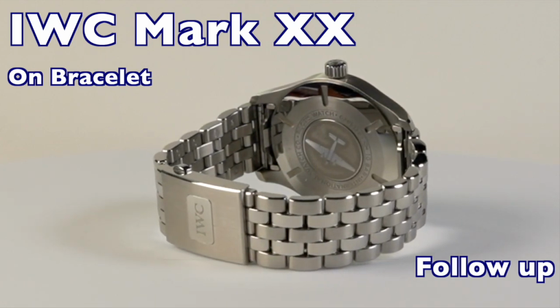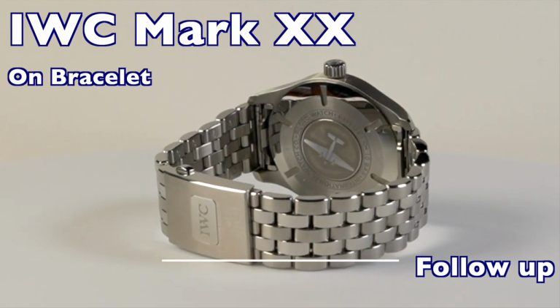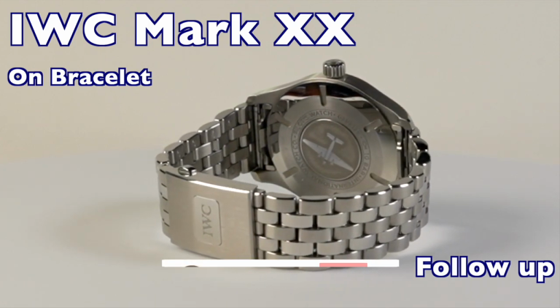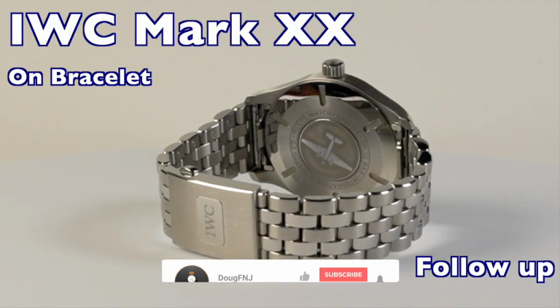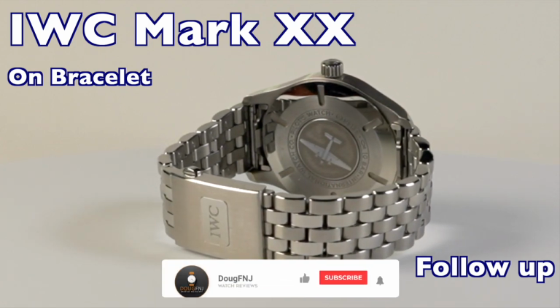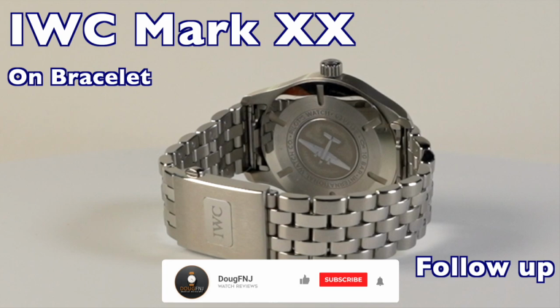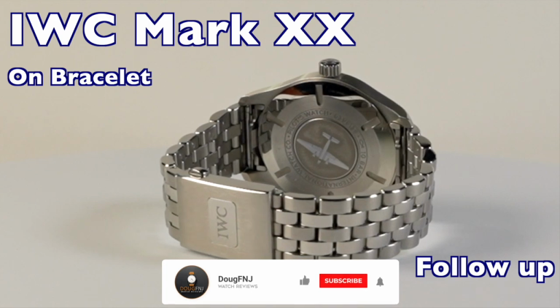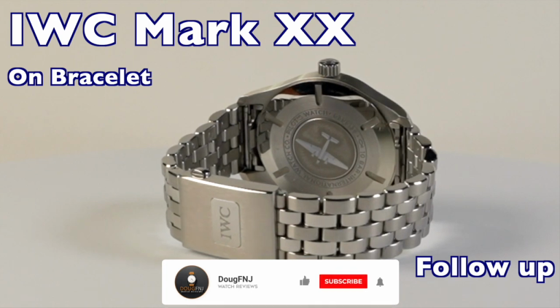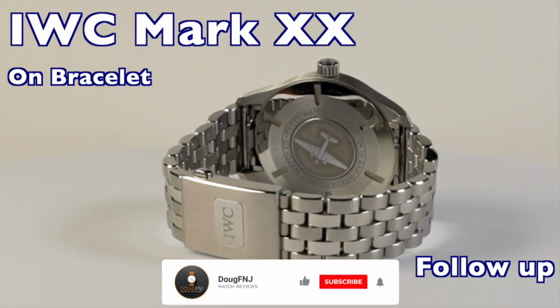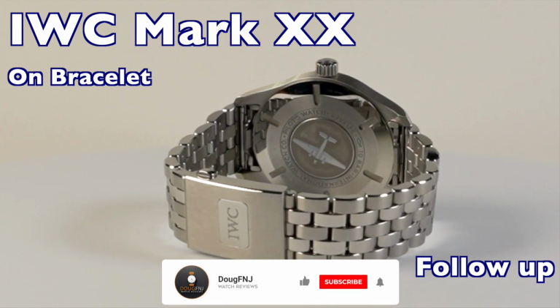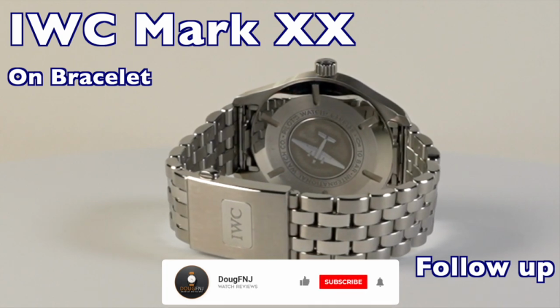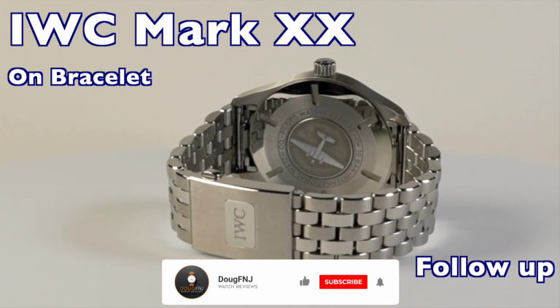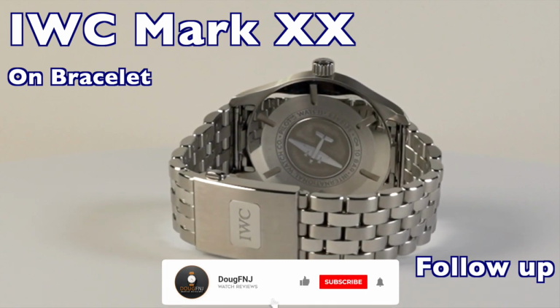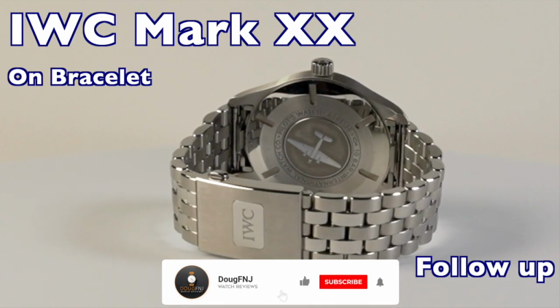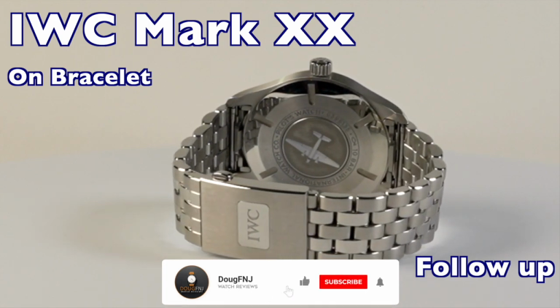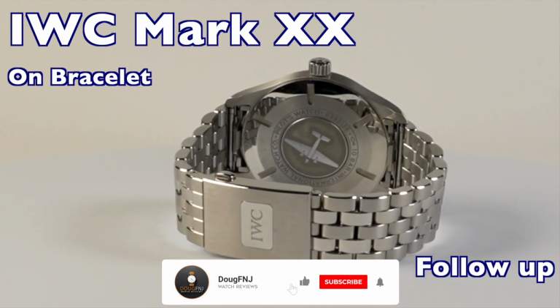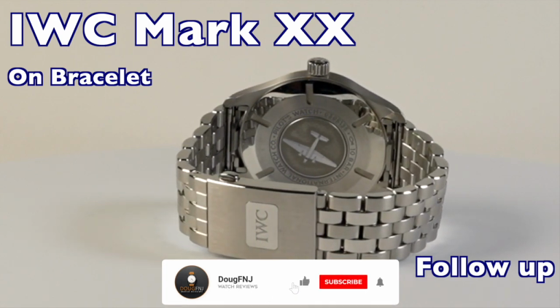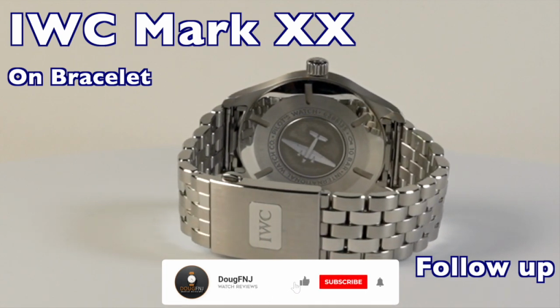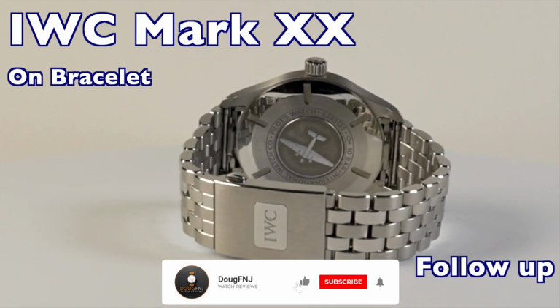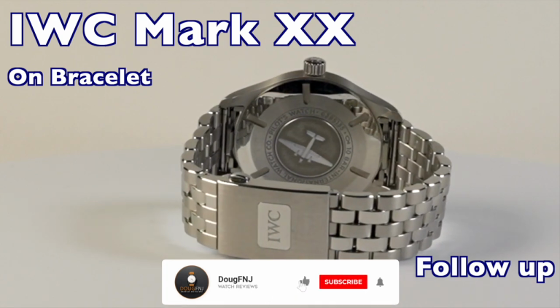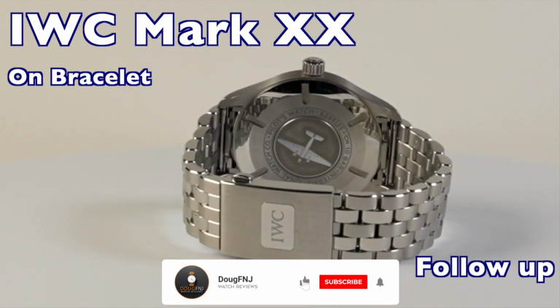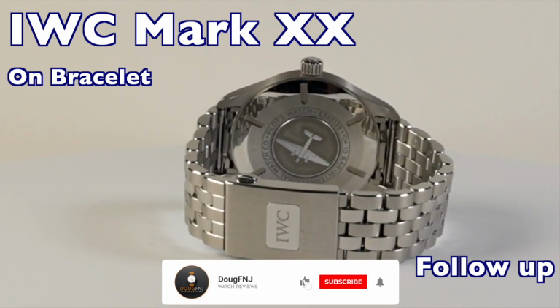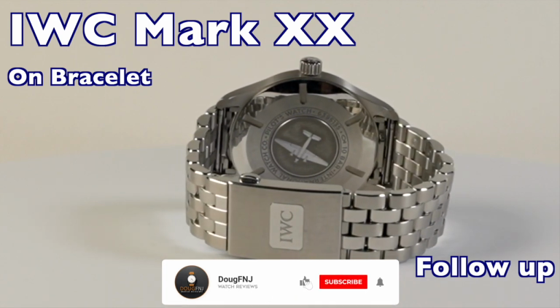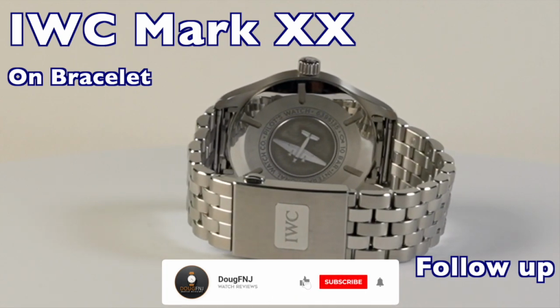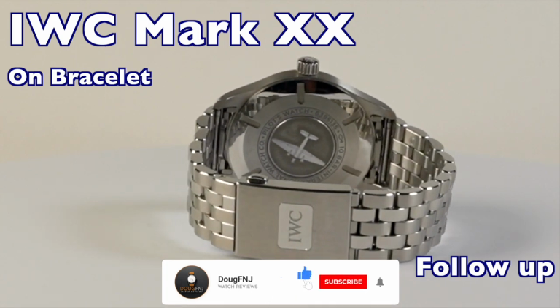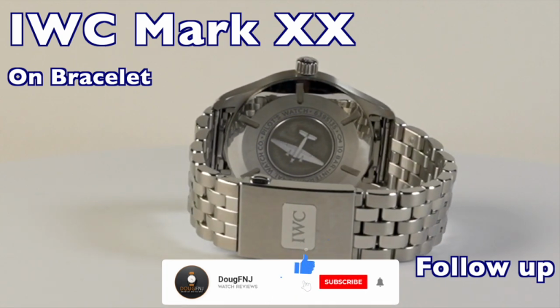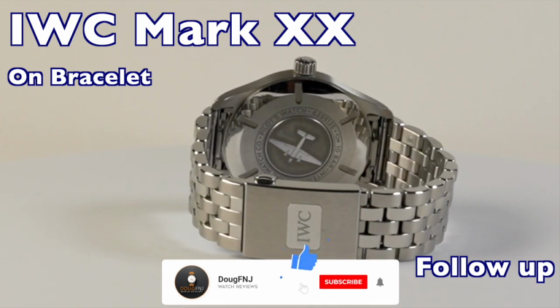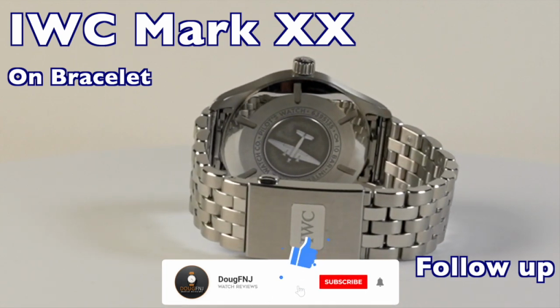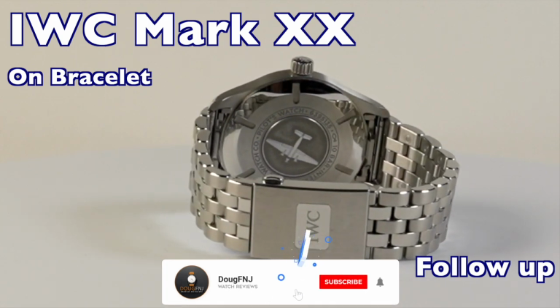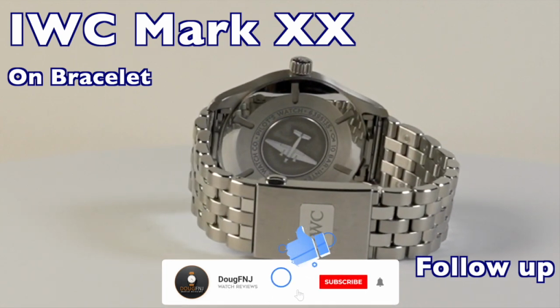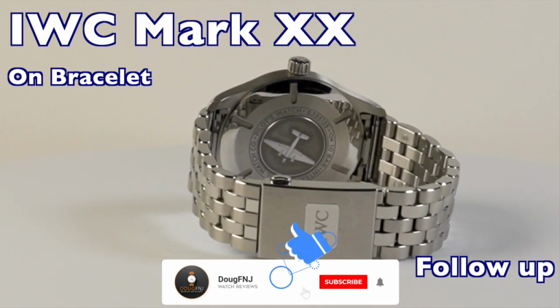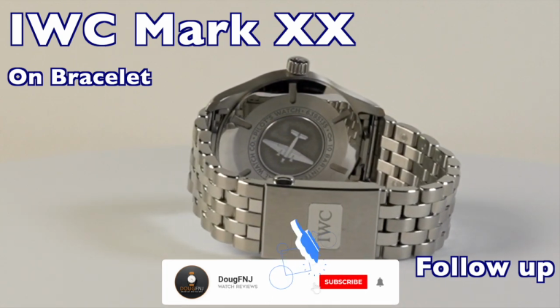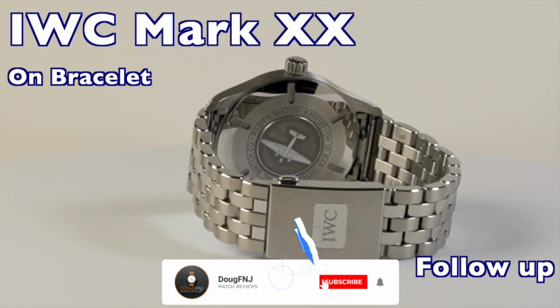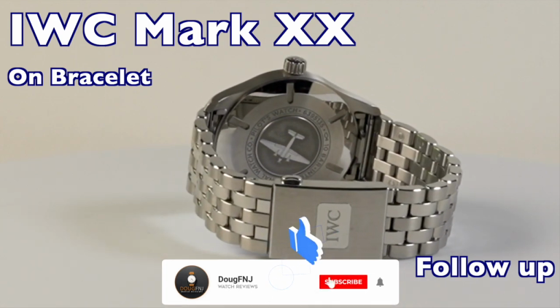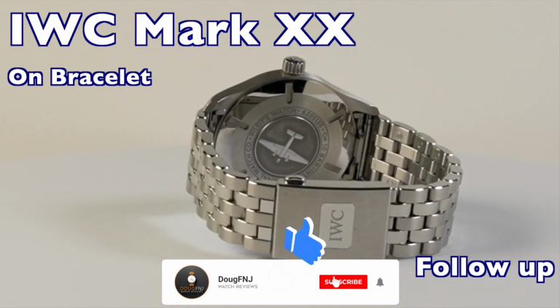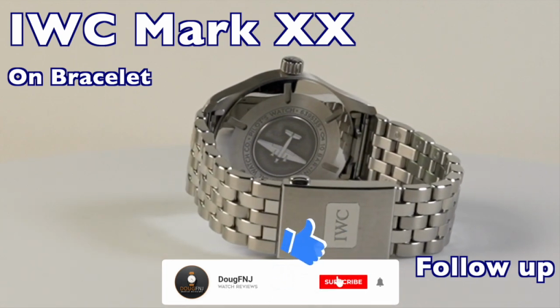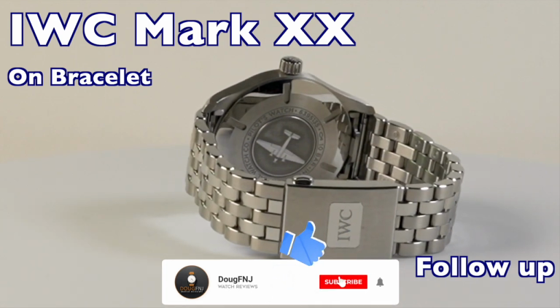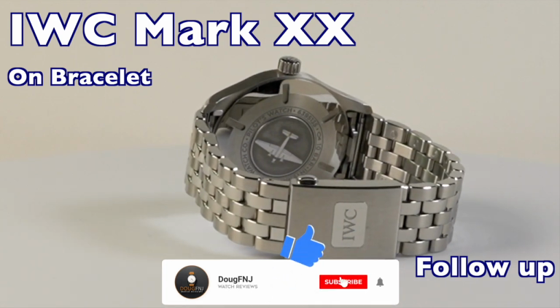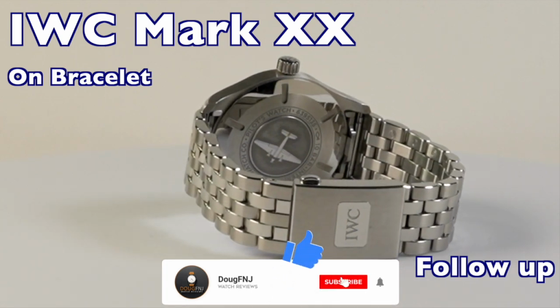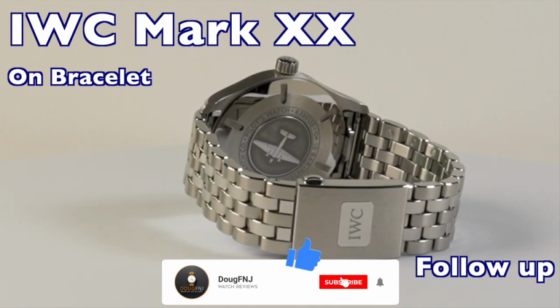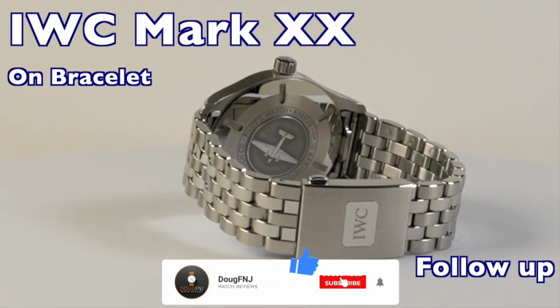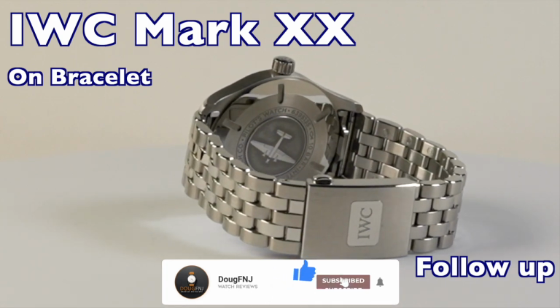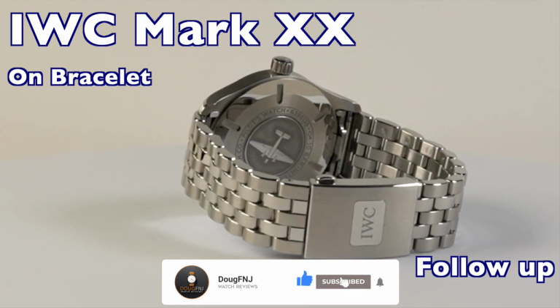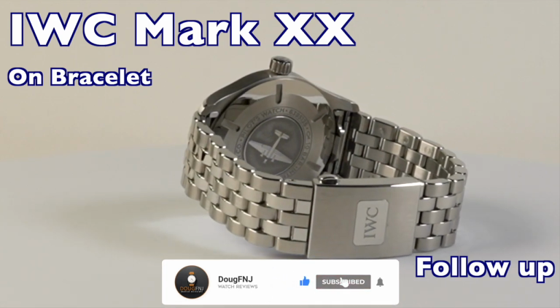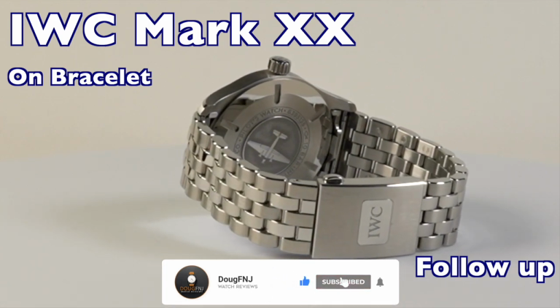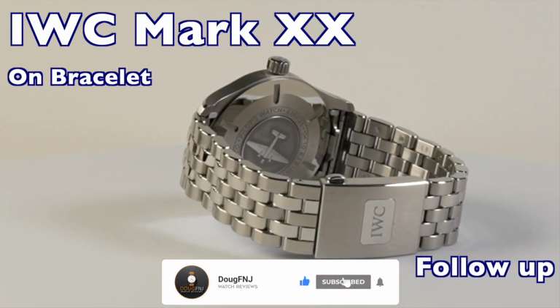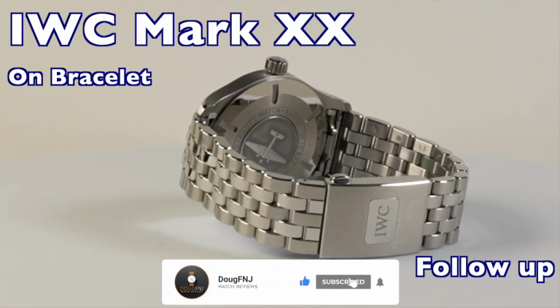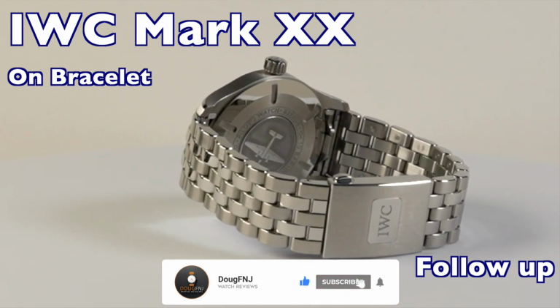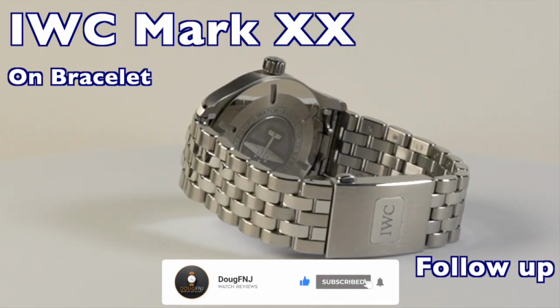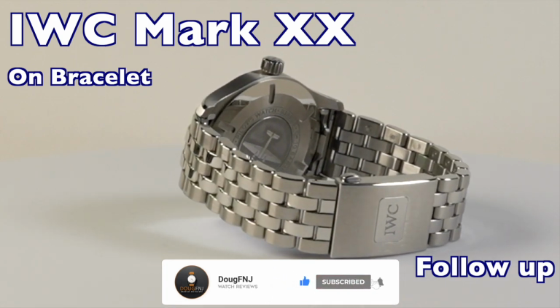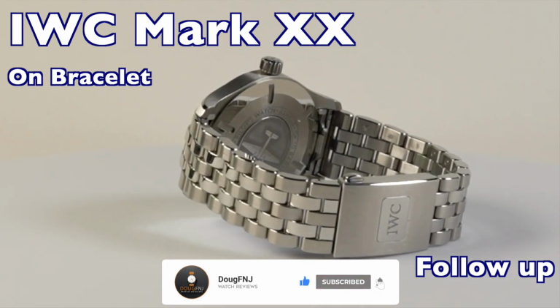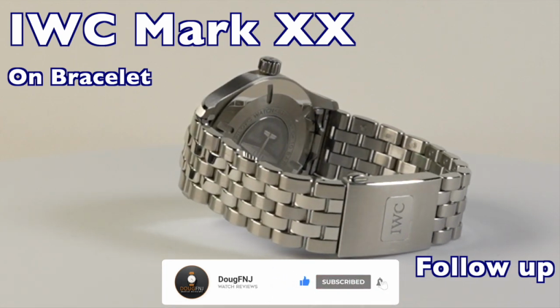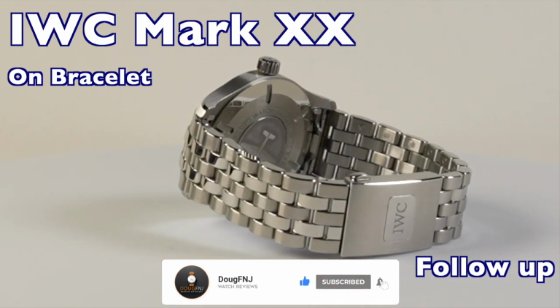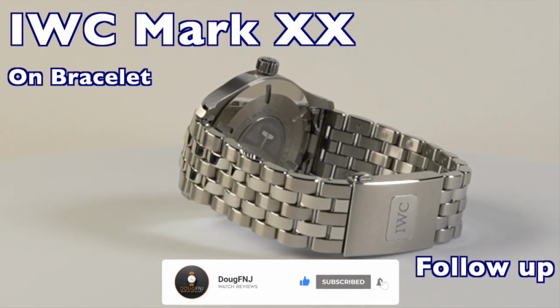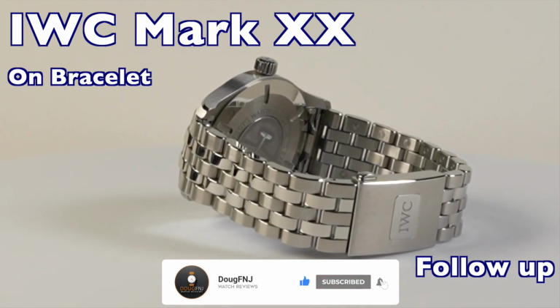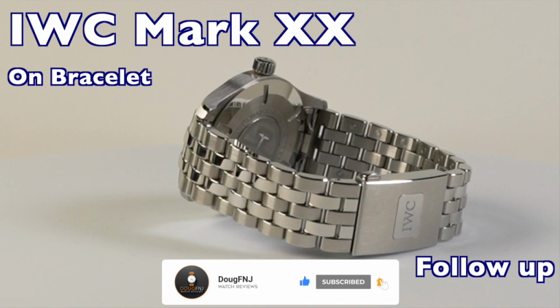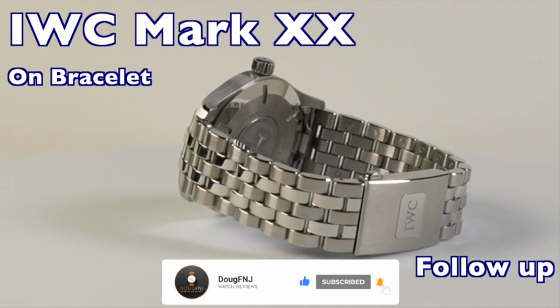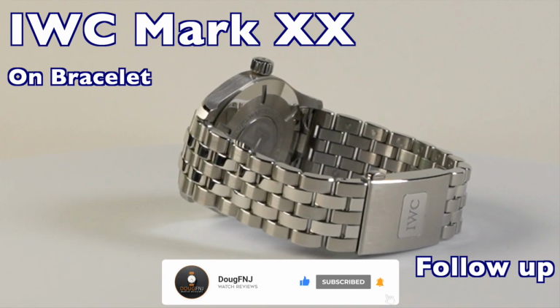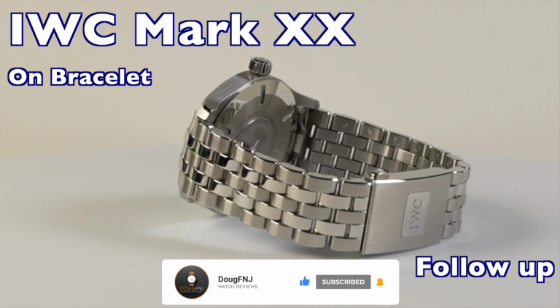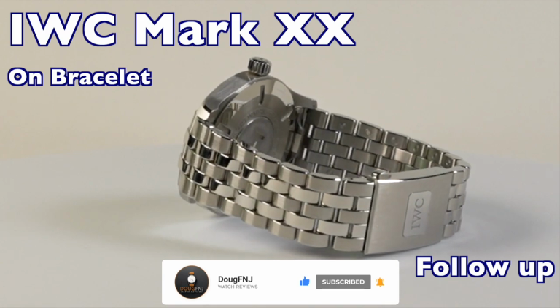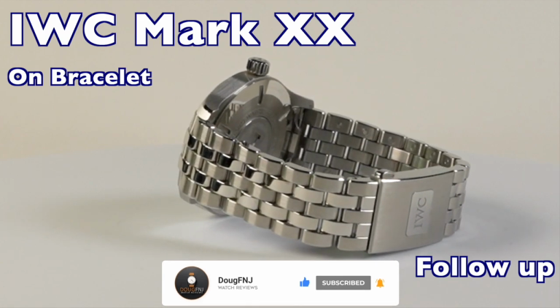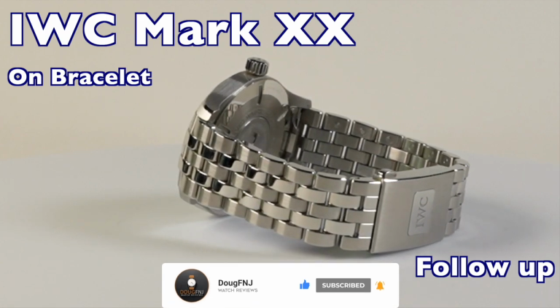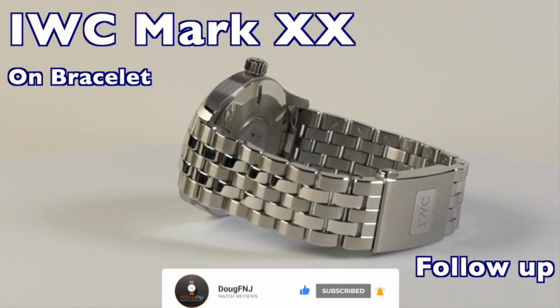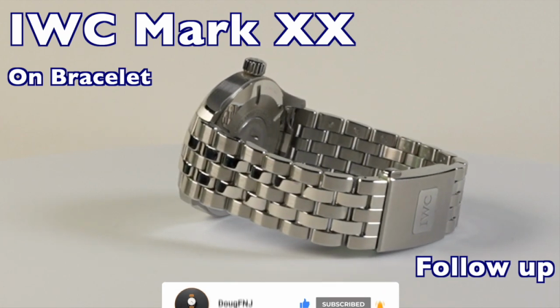If you like this video, please like, subscribe and hit the bell to be notified of future videos. I have some great content coming up.